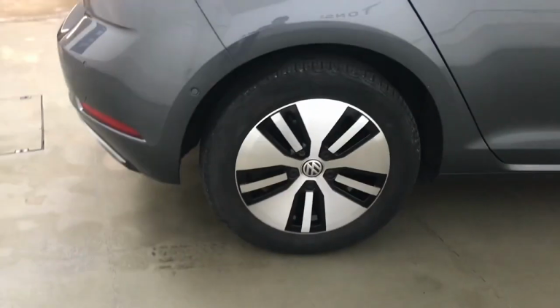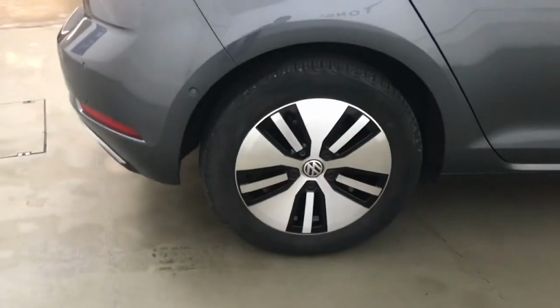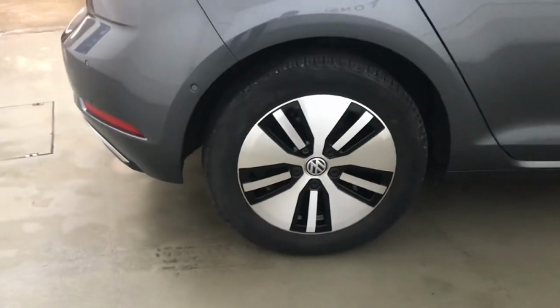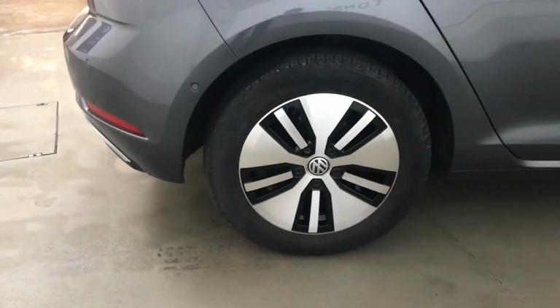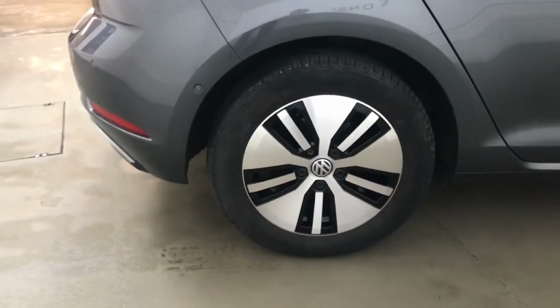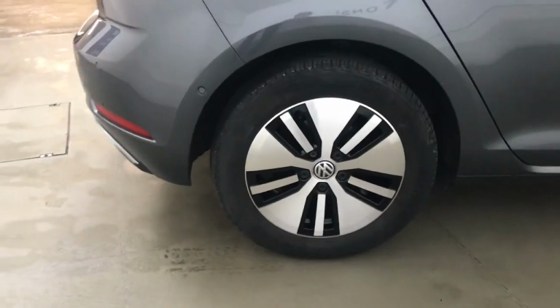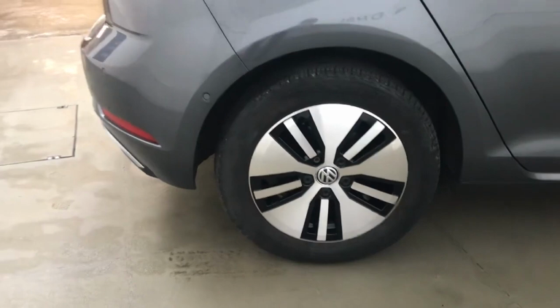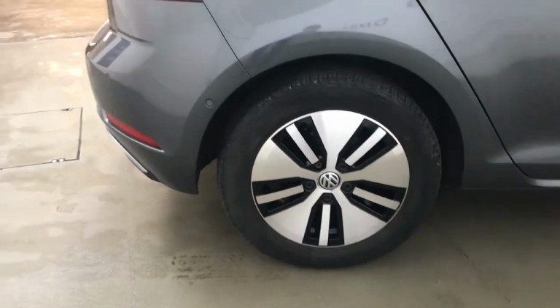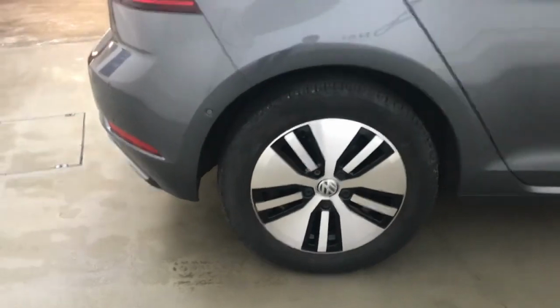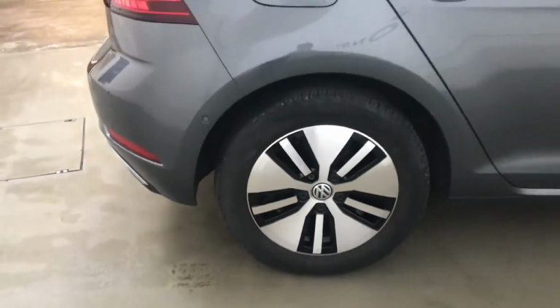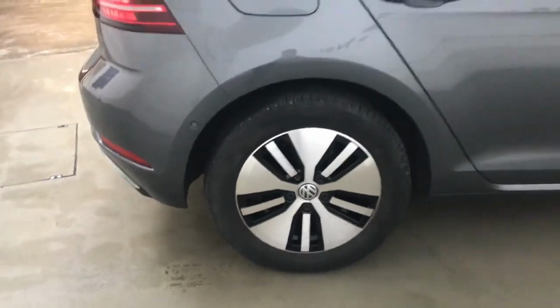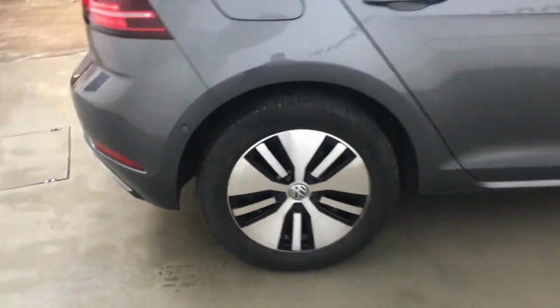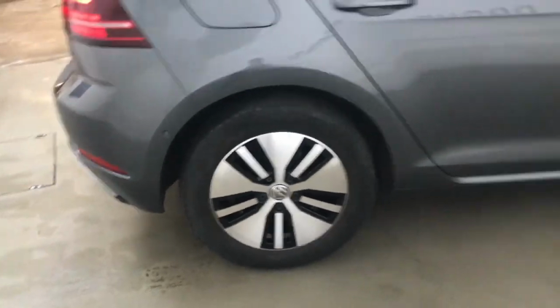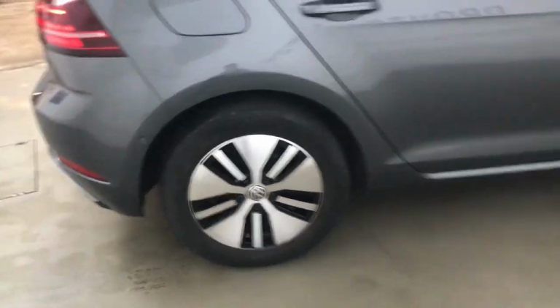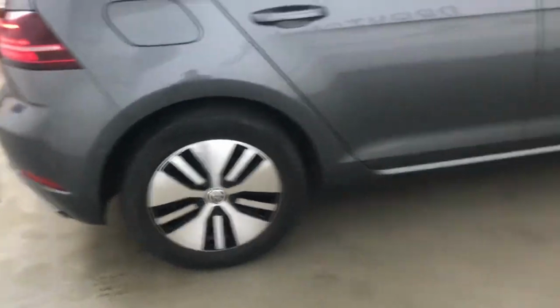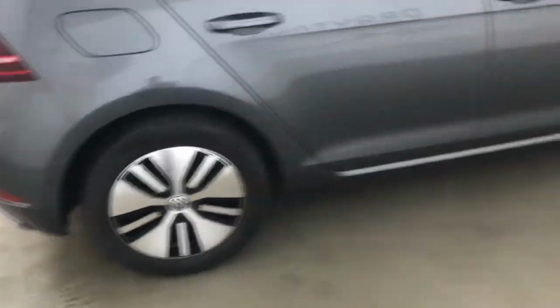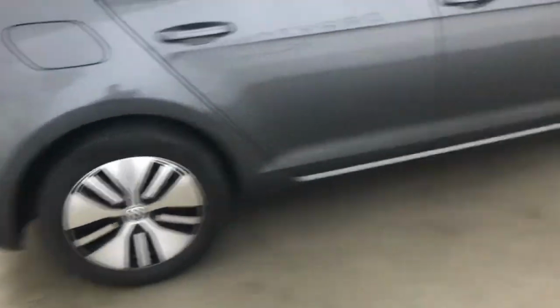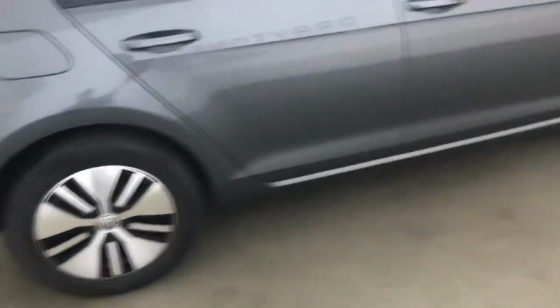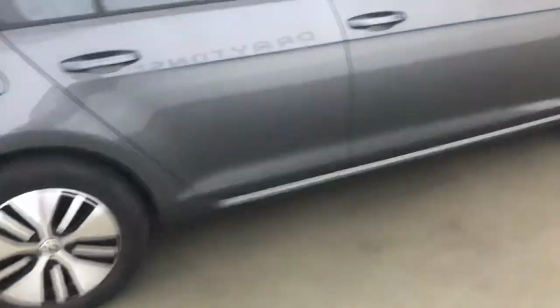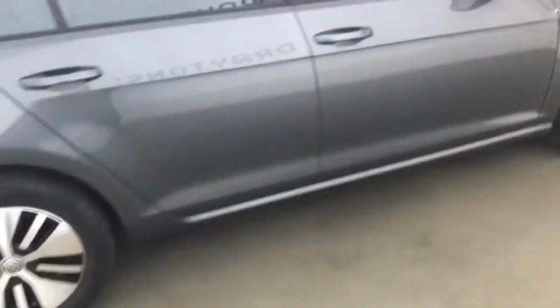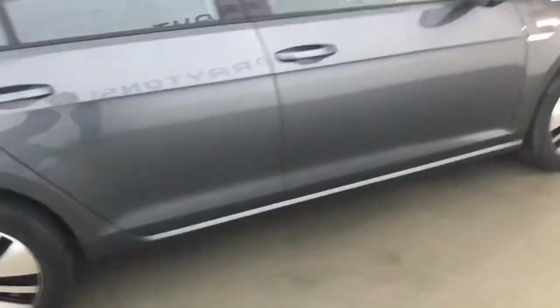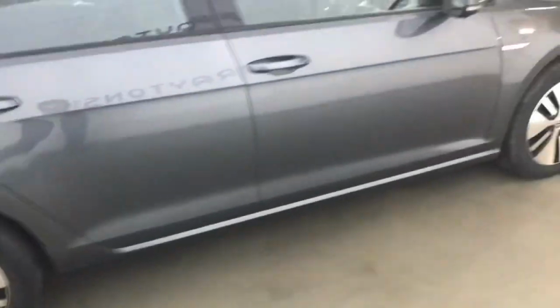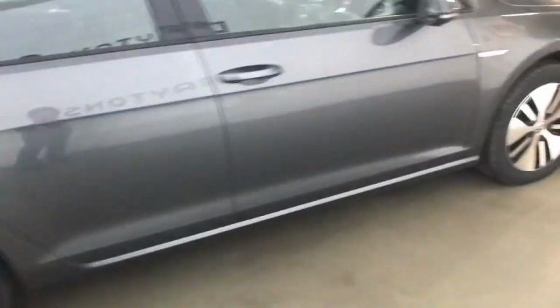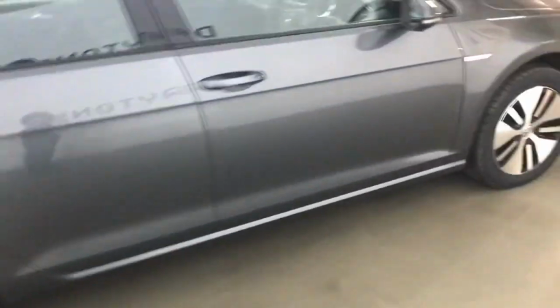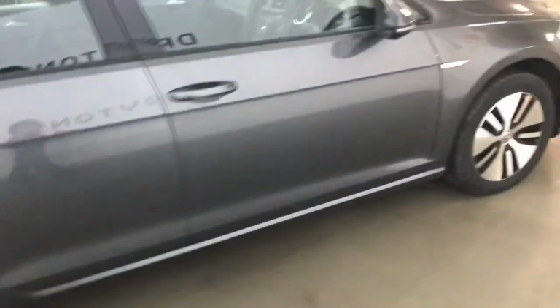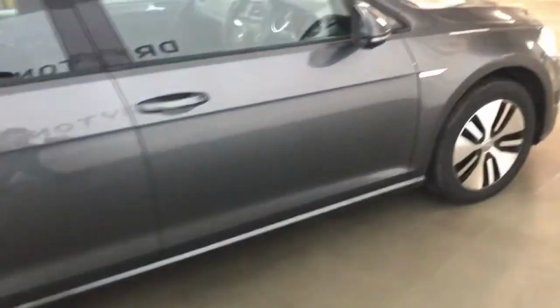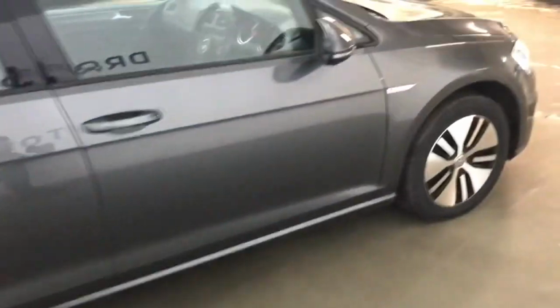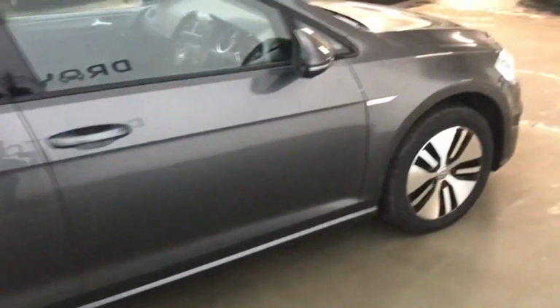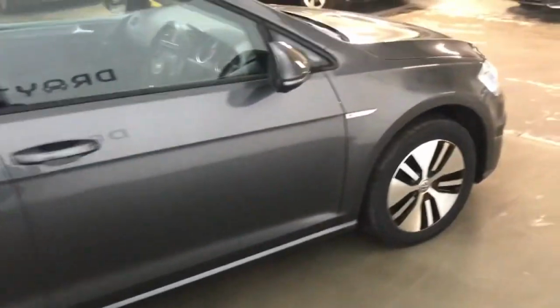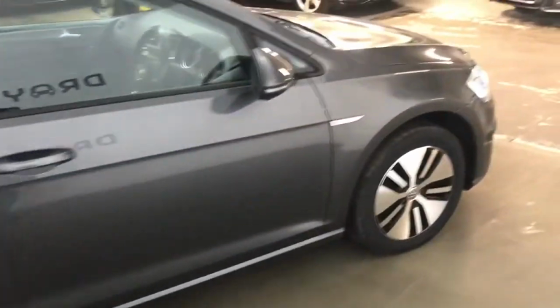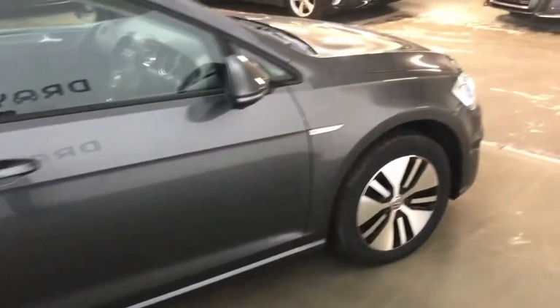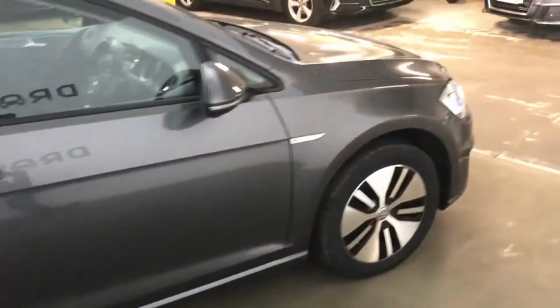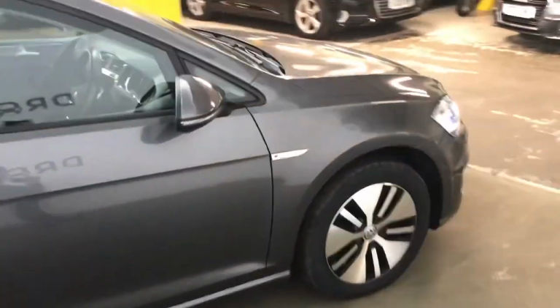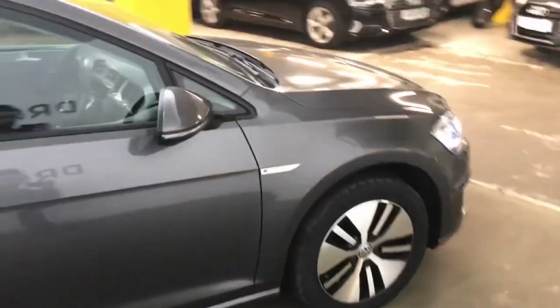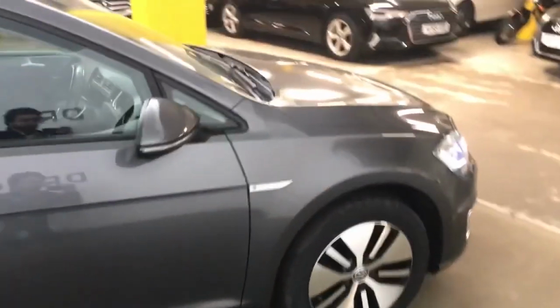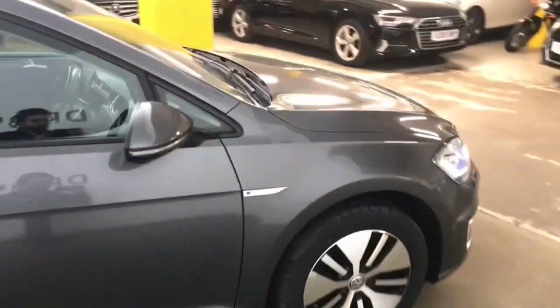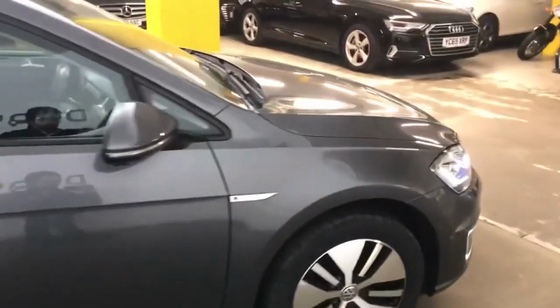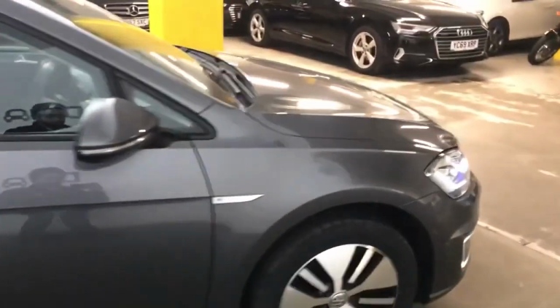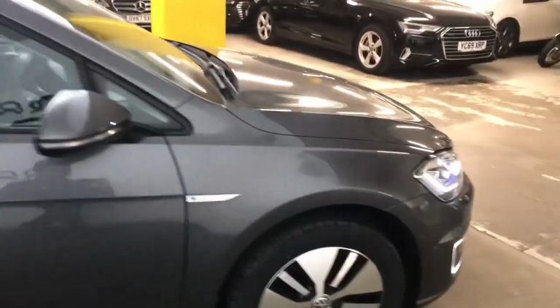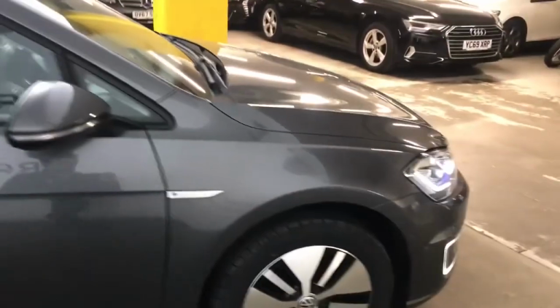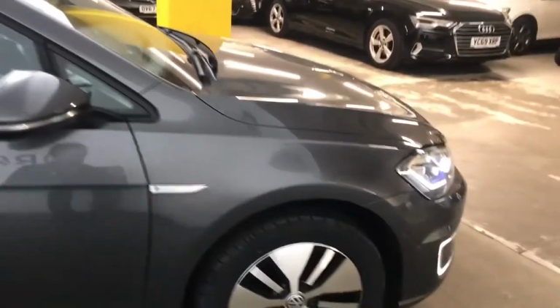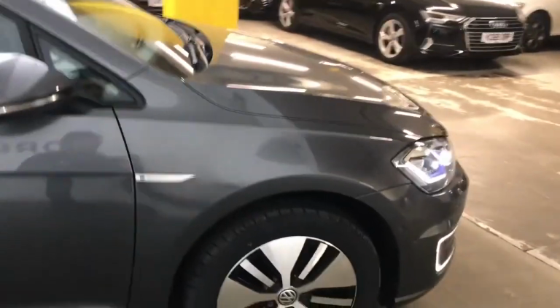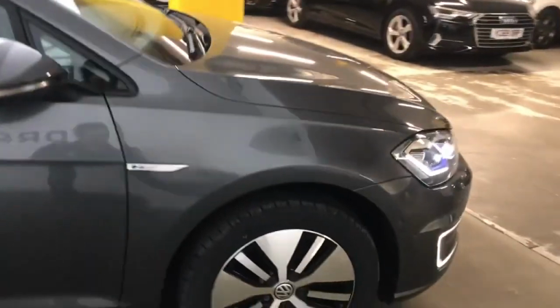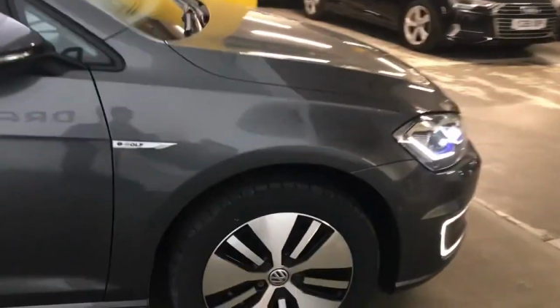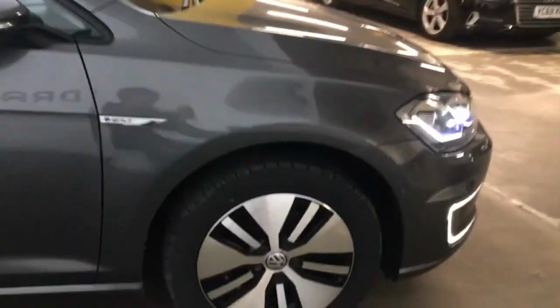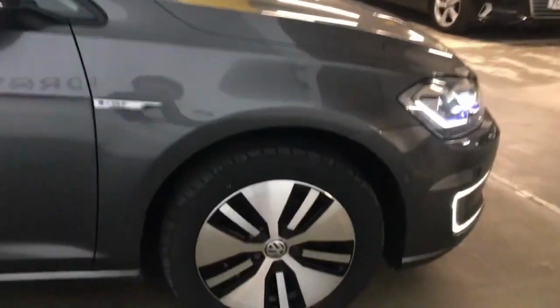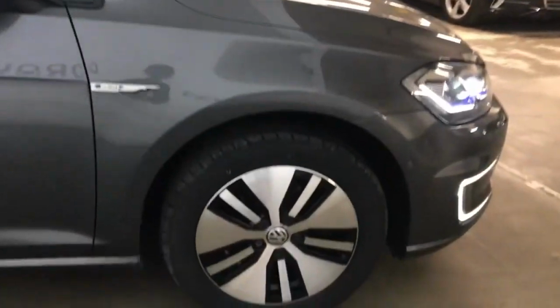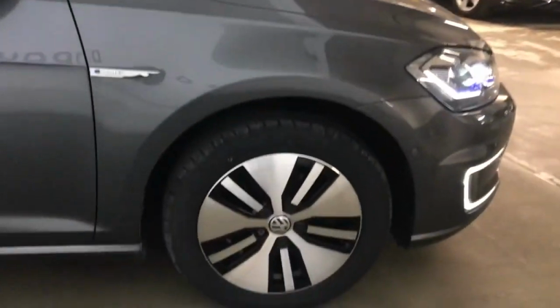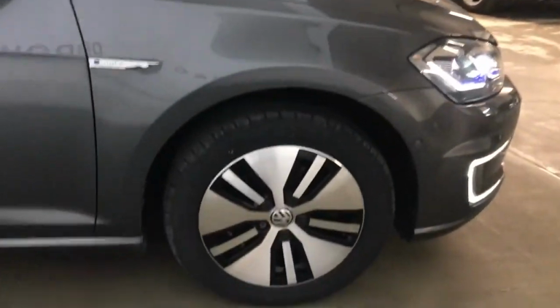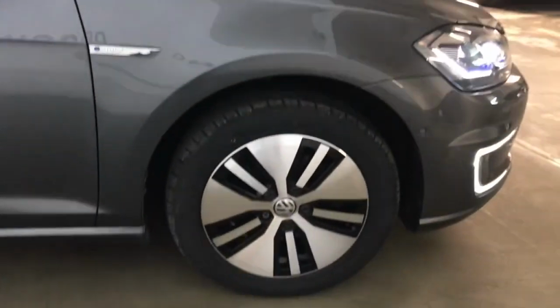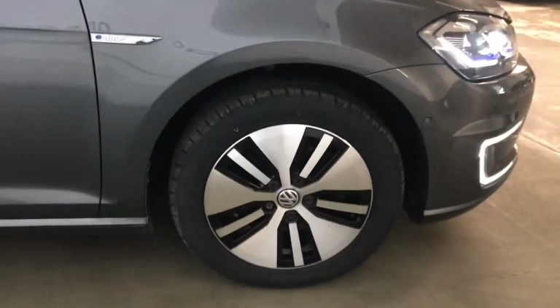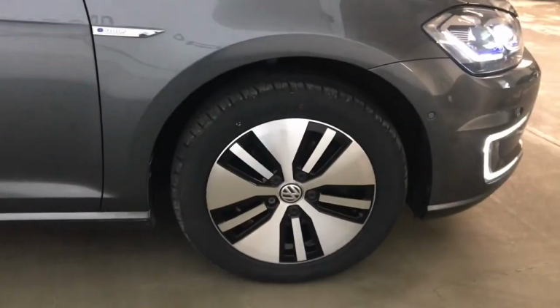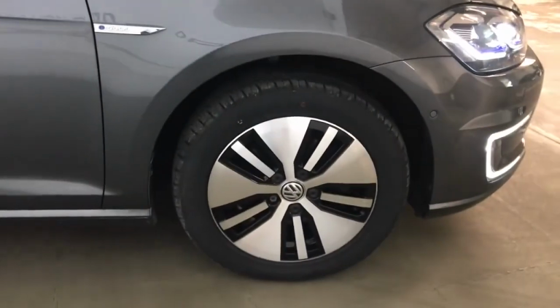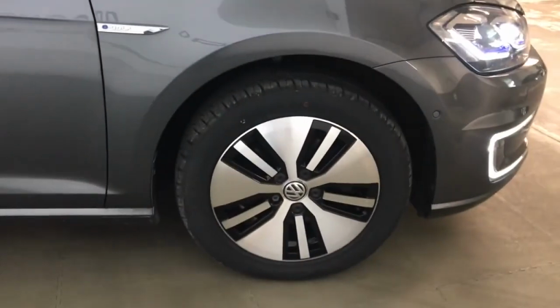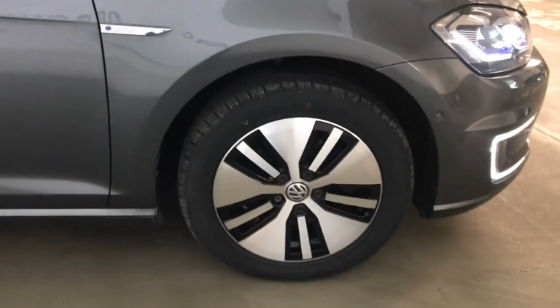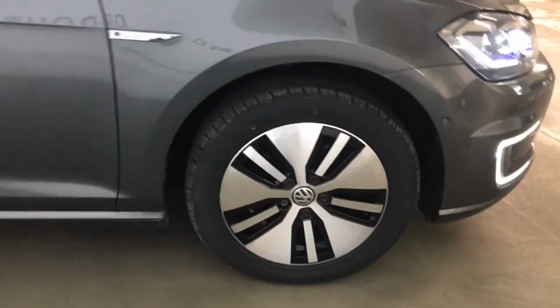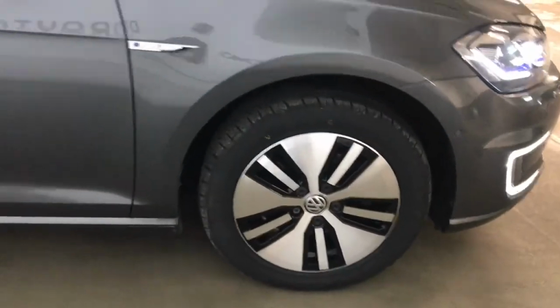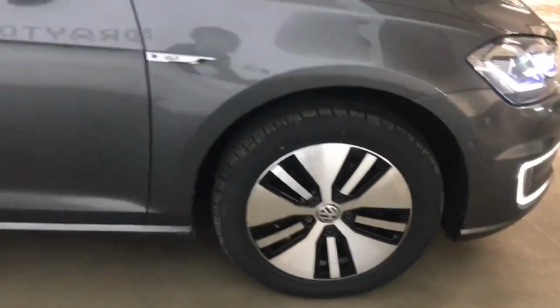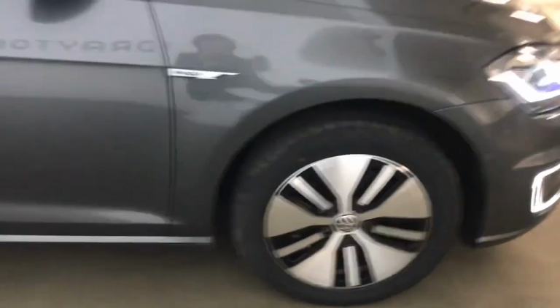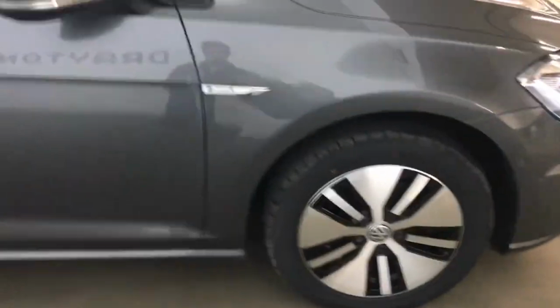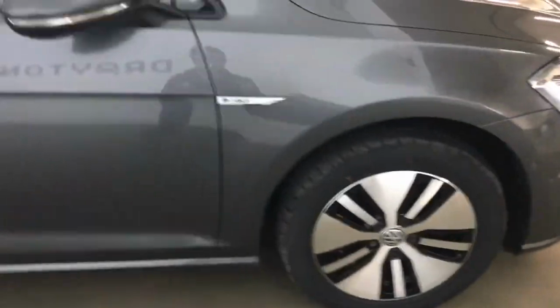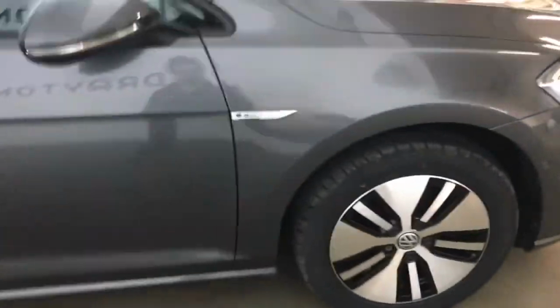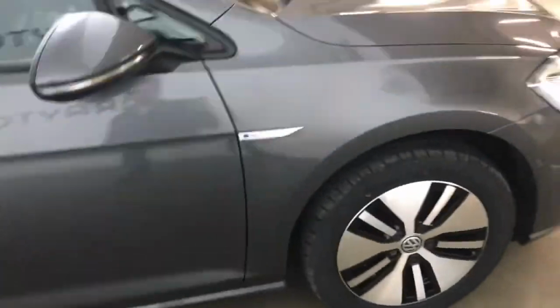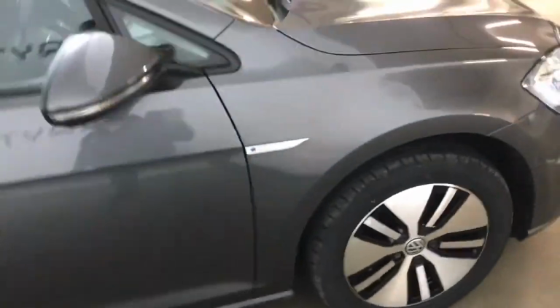This car has got MOT until the 22nd of February 2024 and will come with a full VW service history.